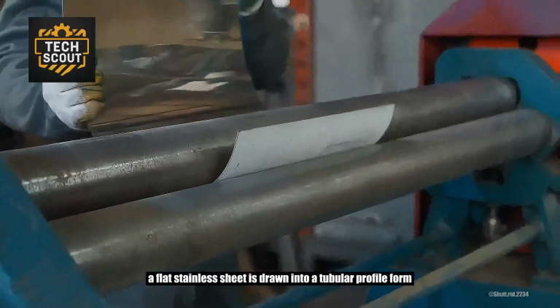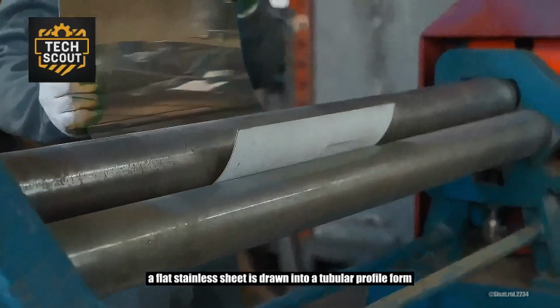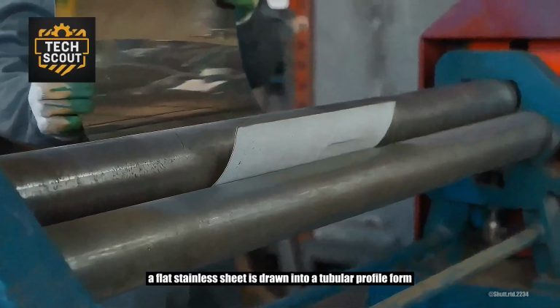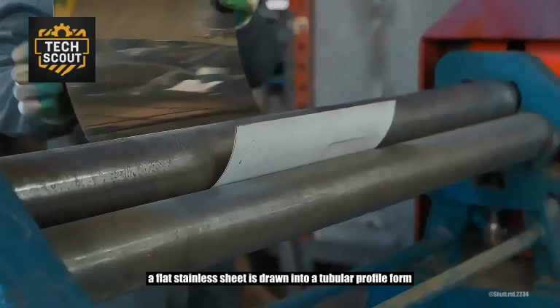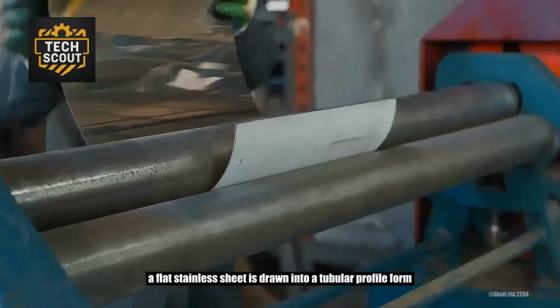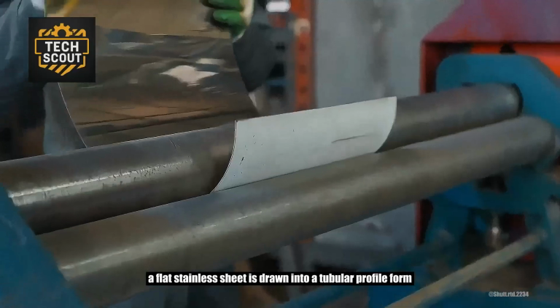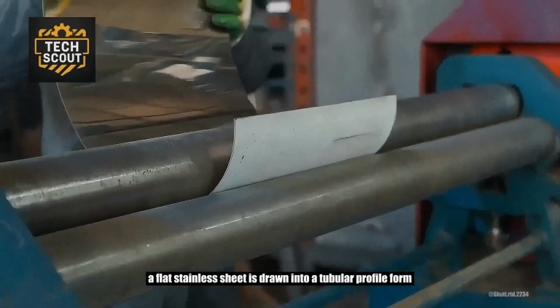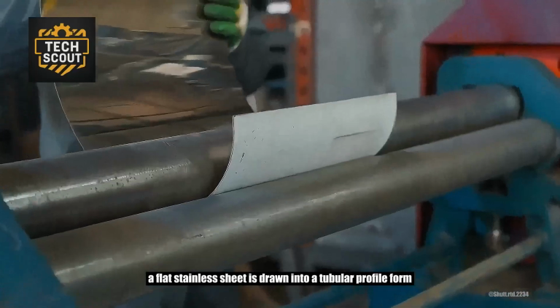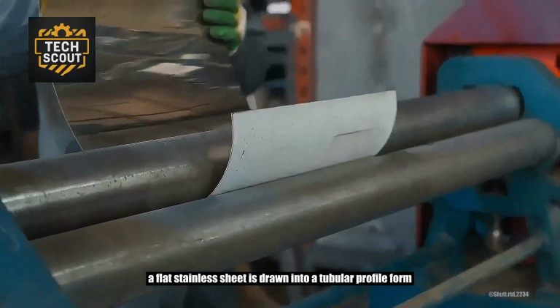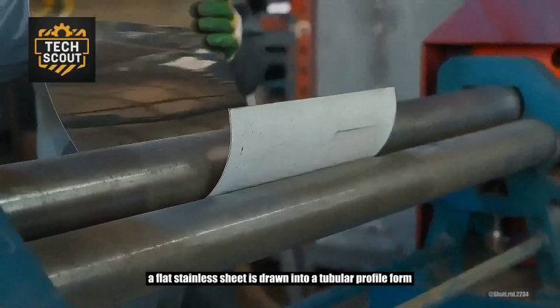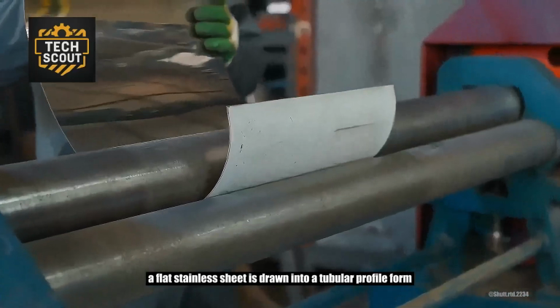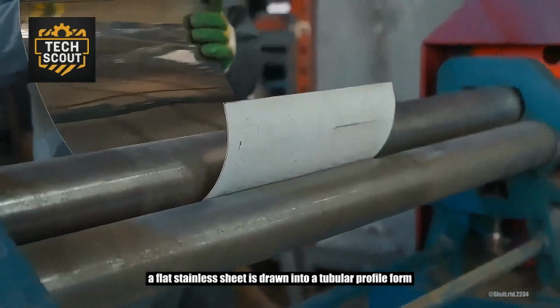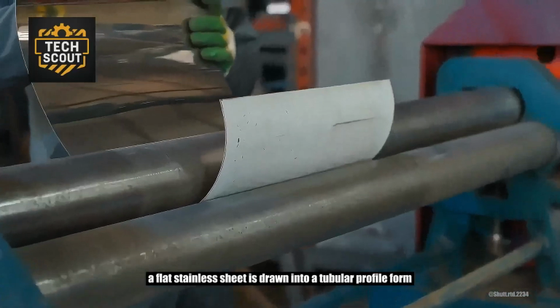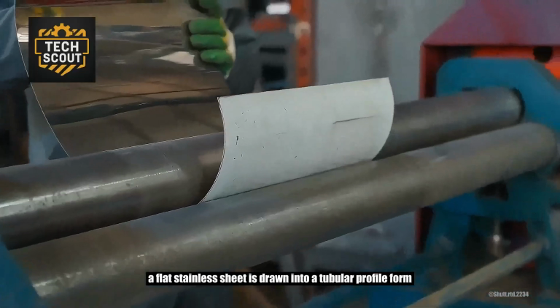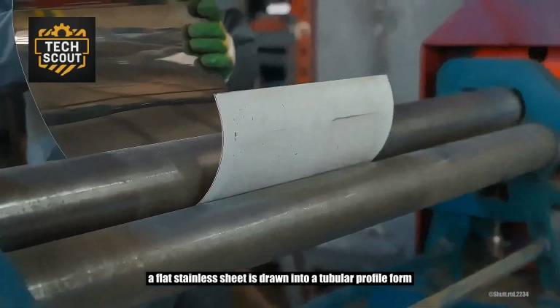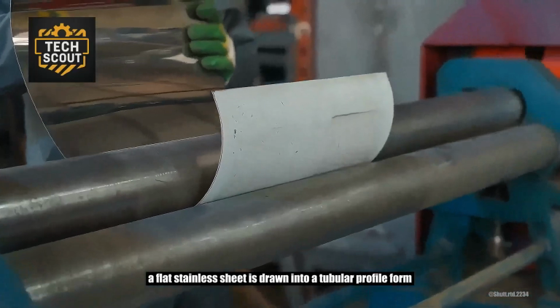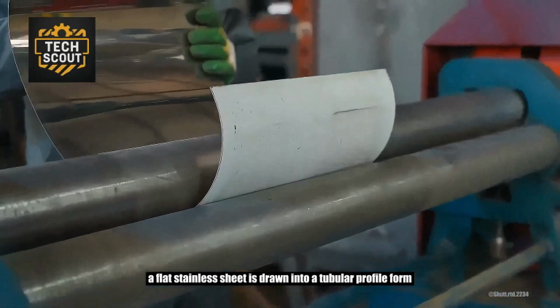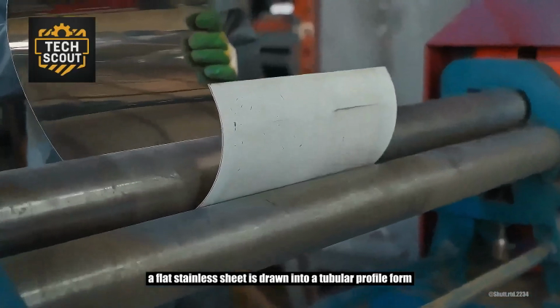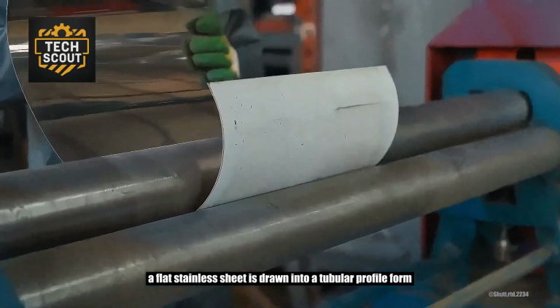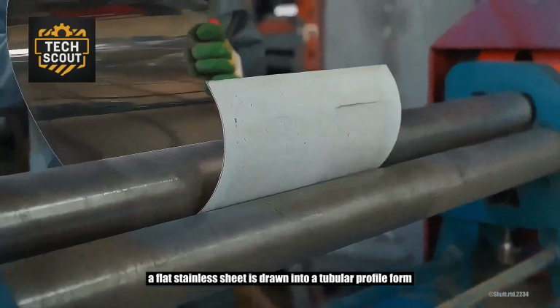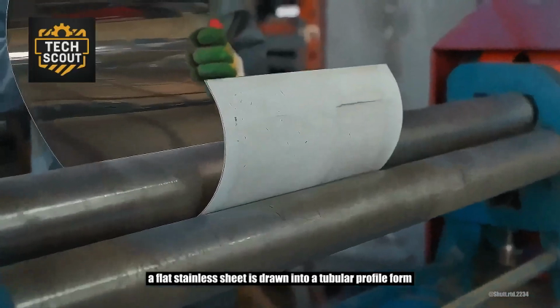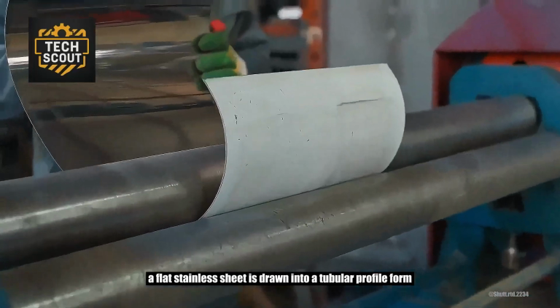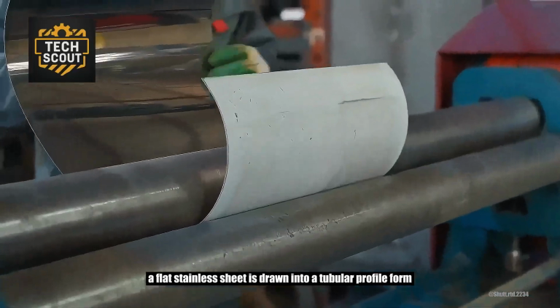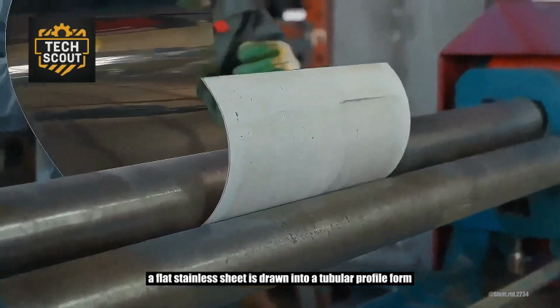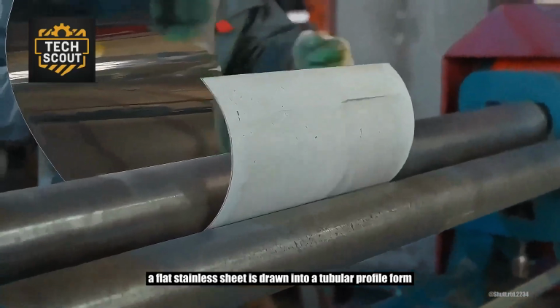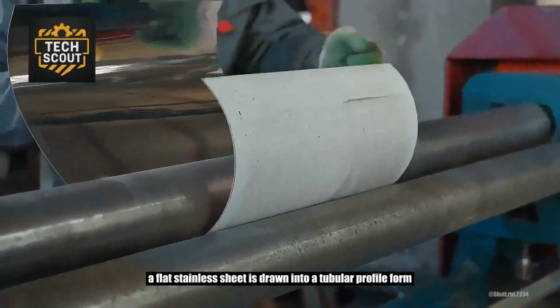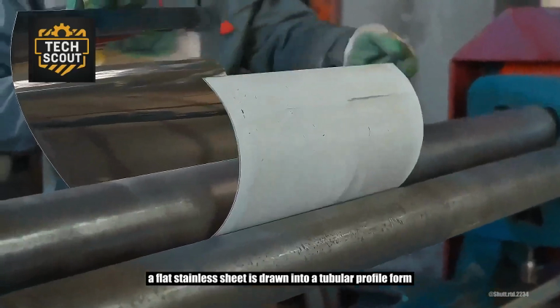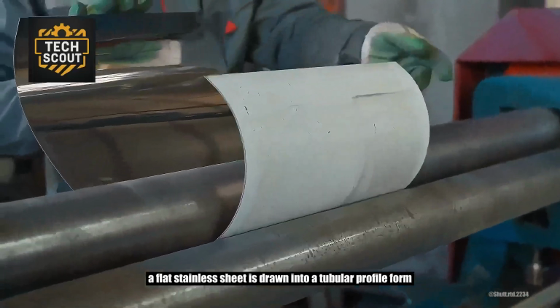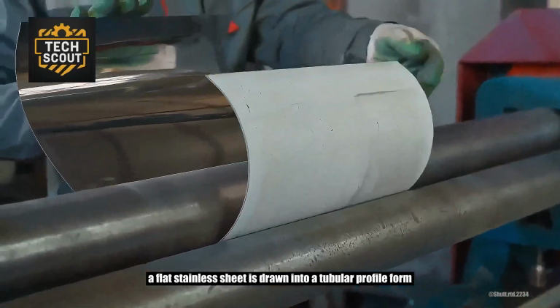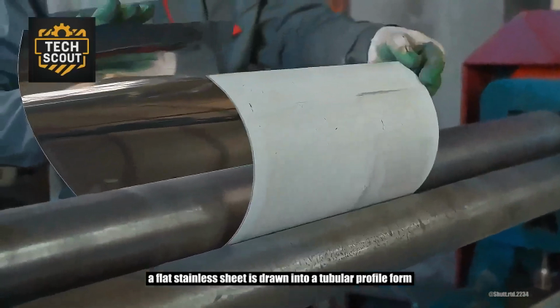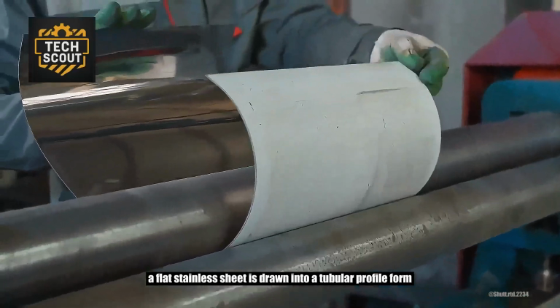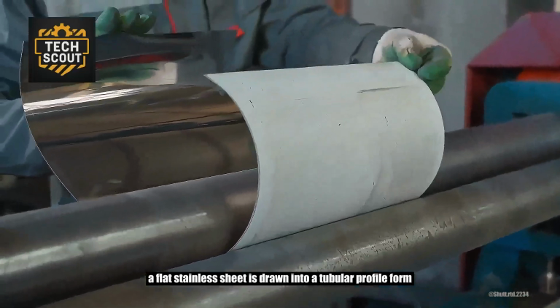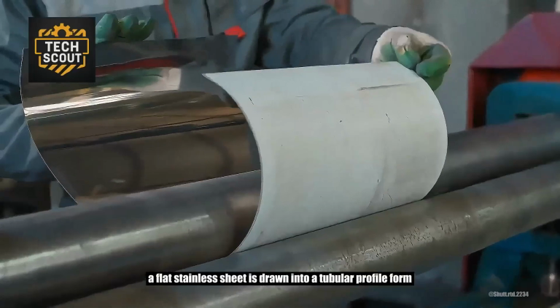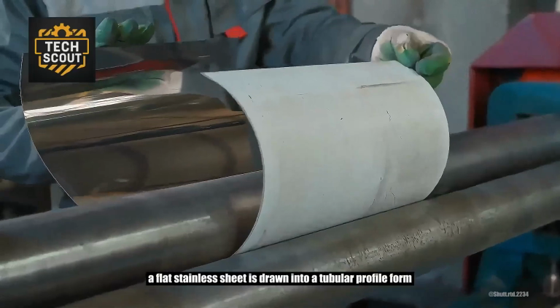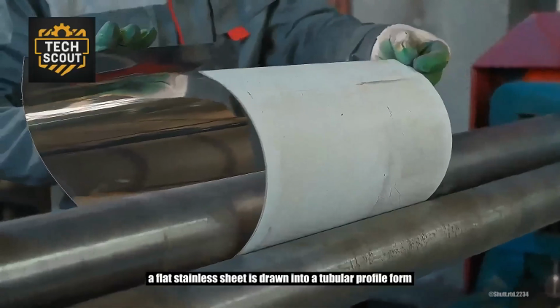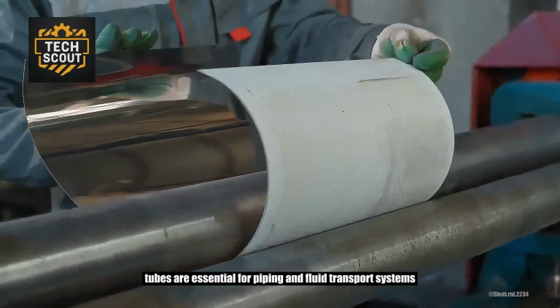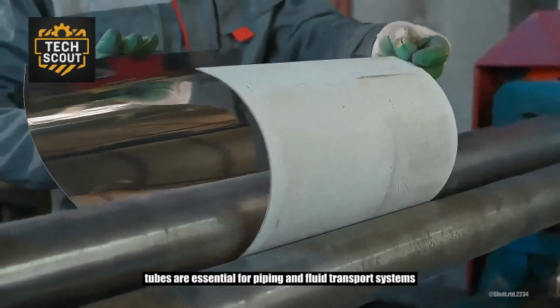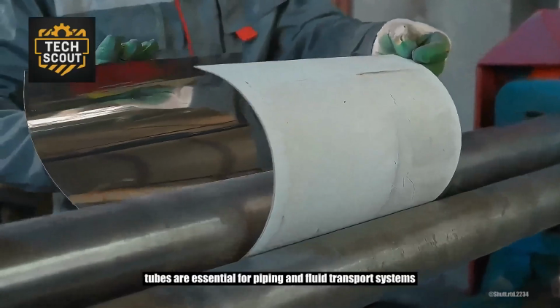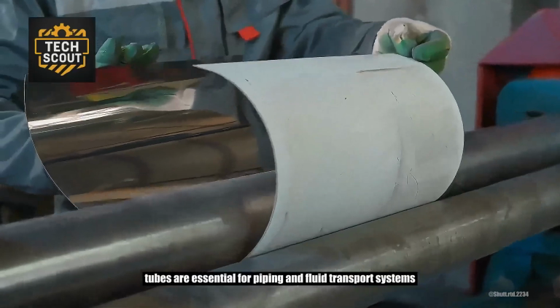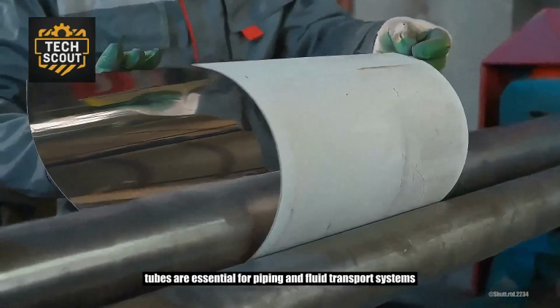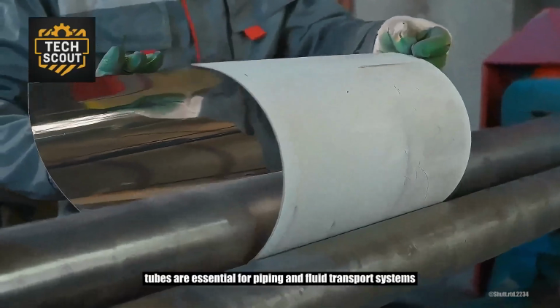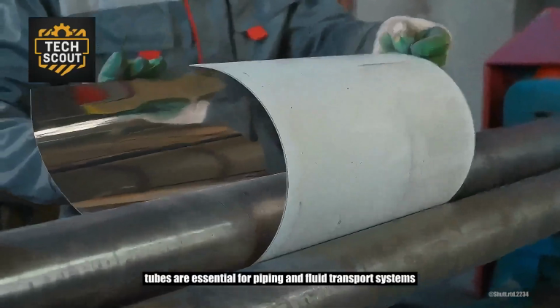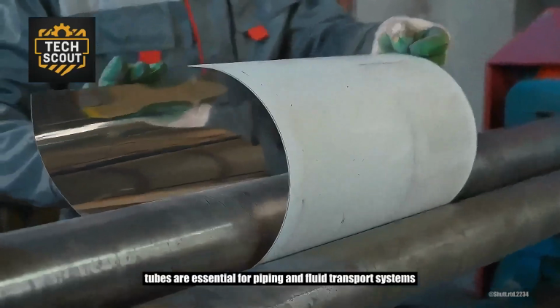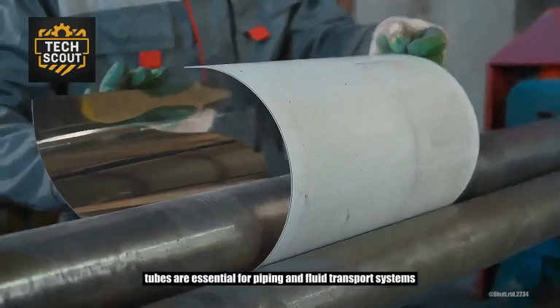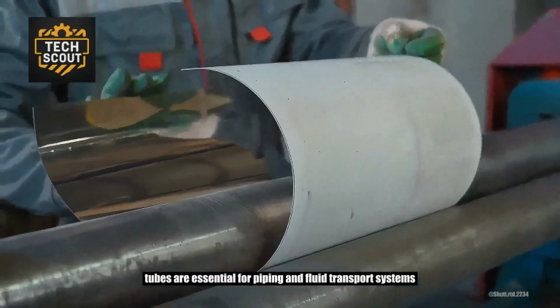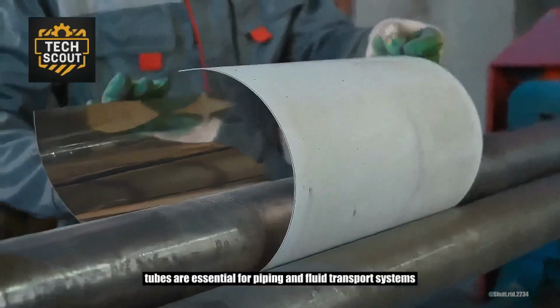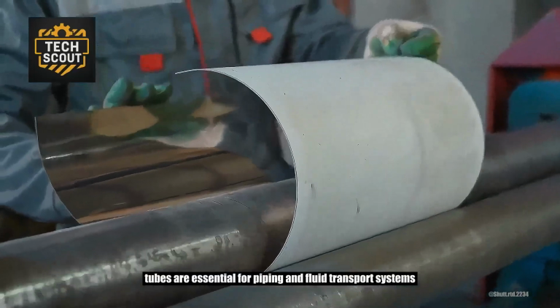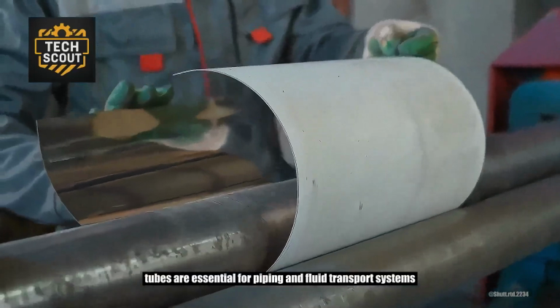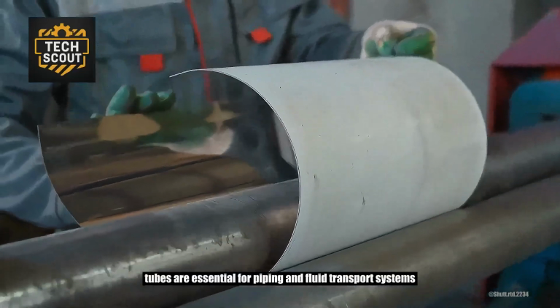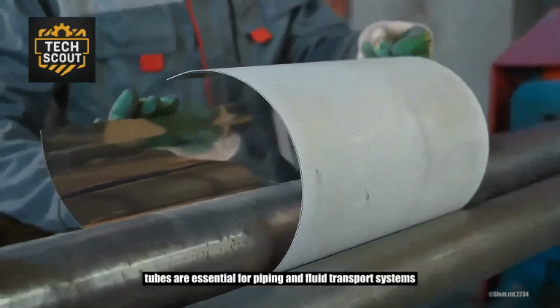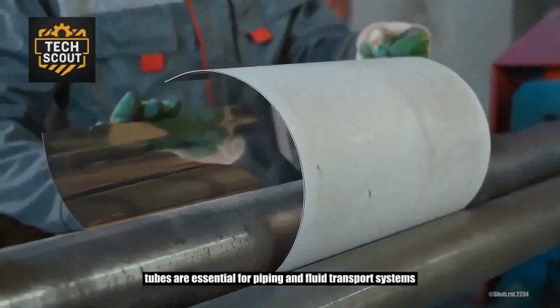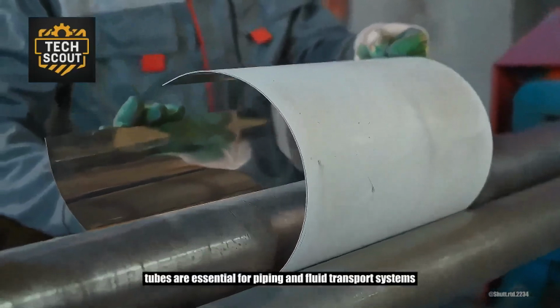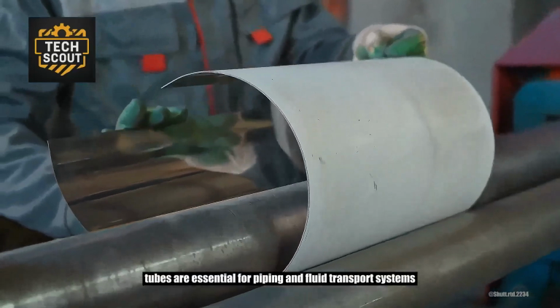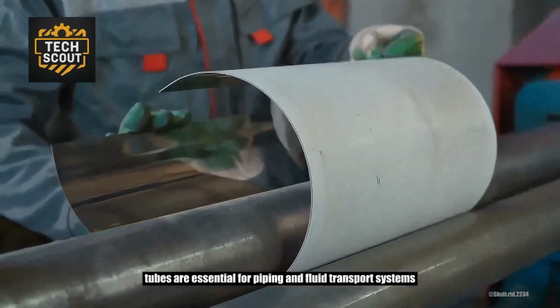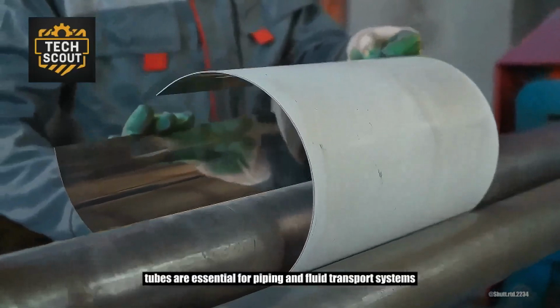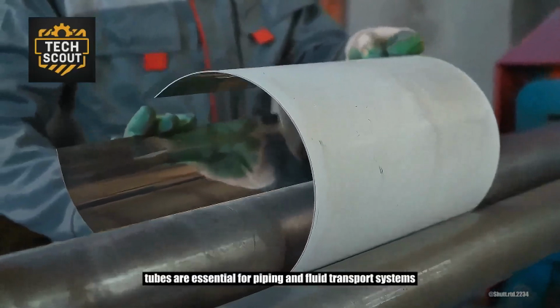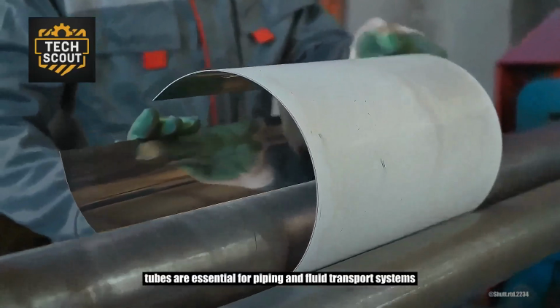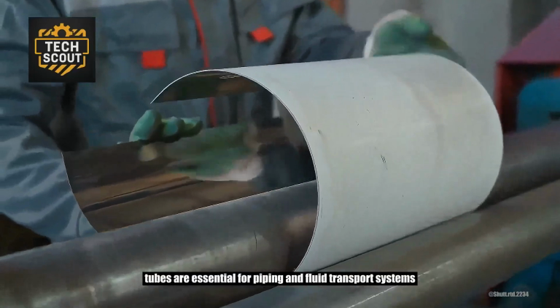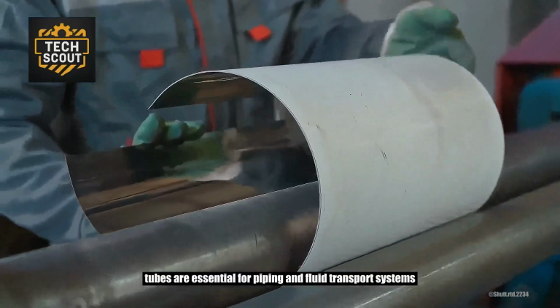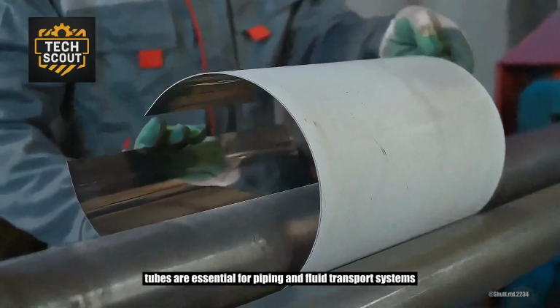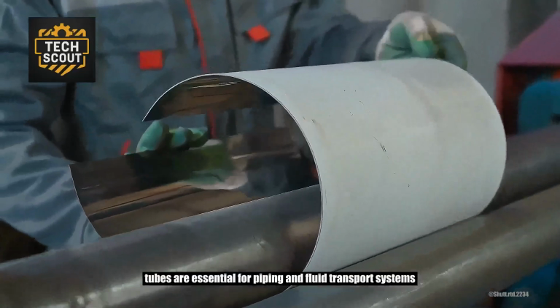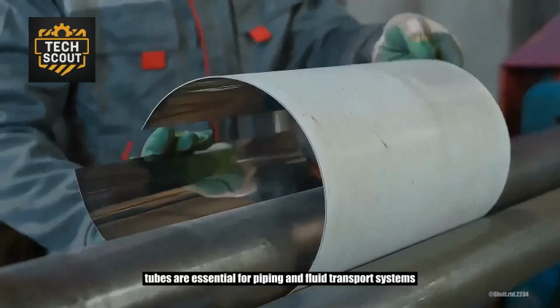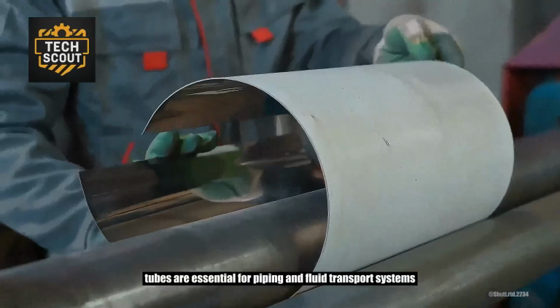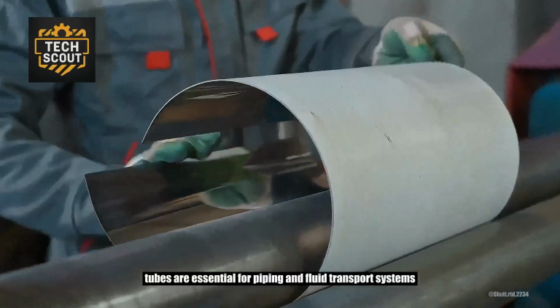A flat stainless sheet is drawn into a tubular profile. Formed tubes are essential for piping and fluid transport systems.